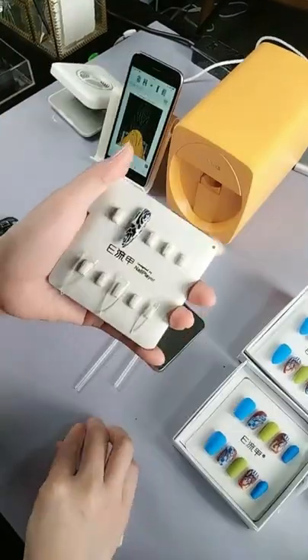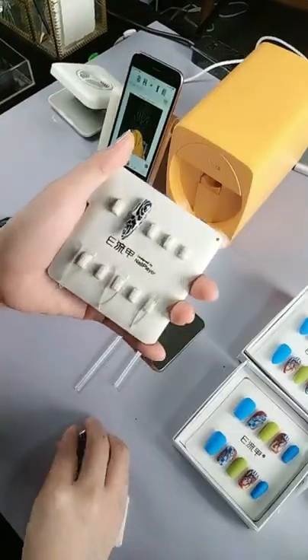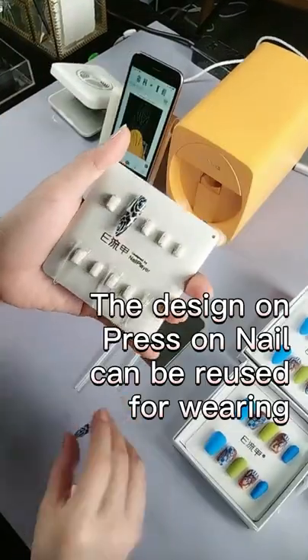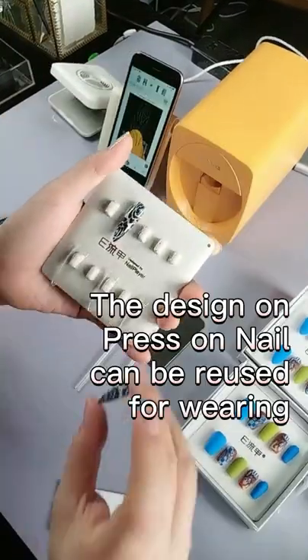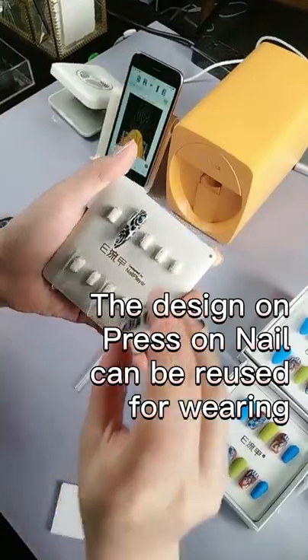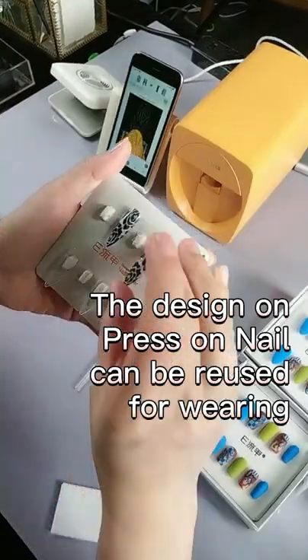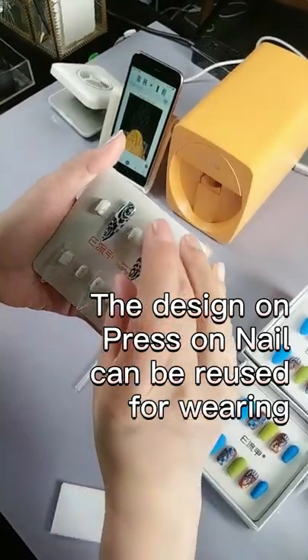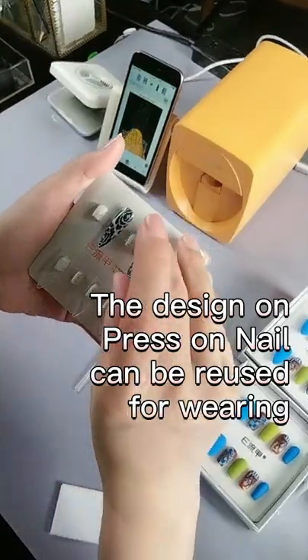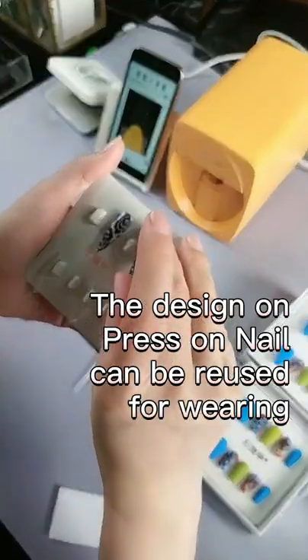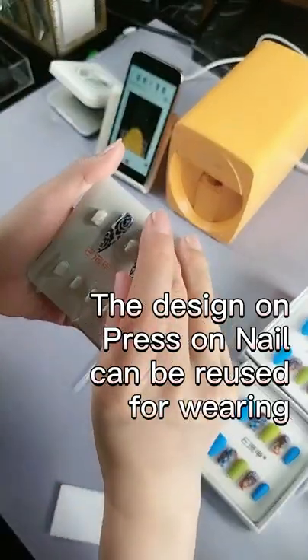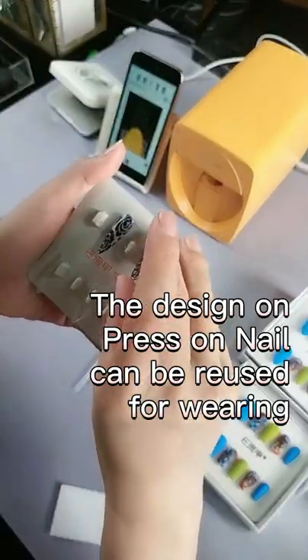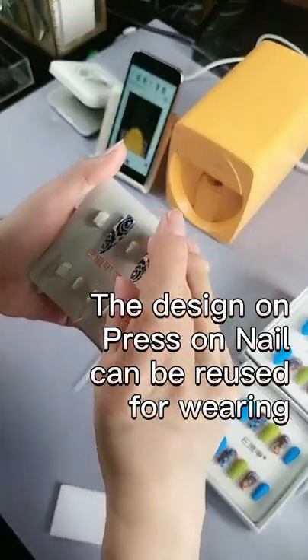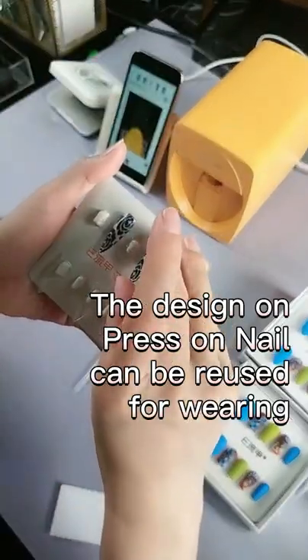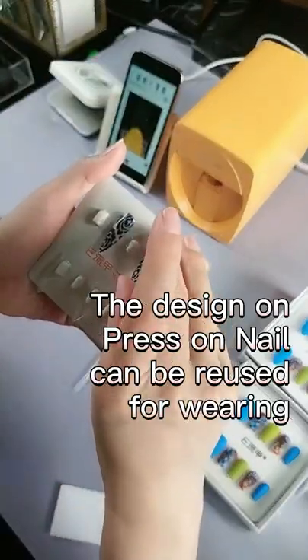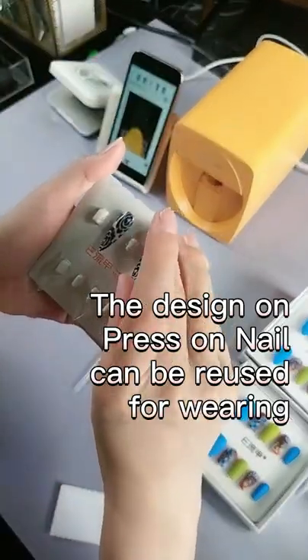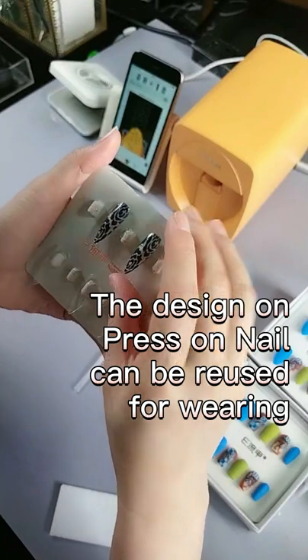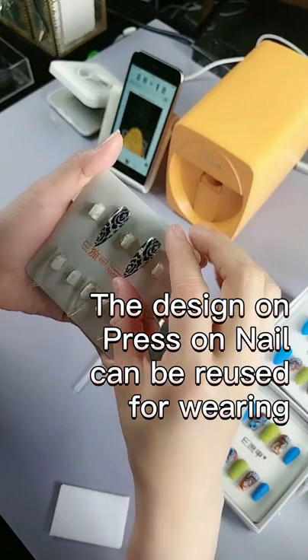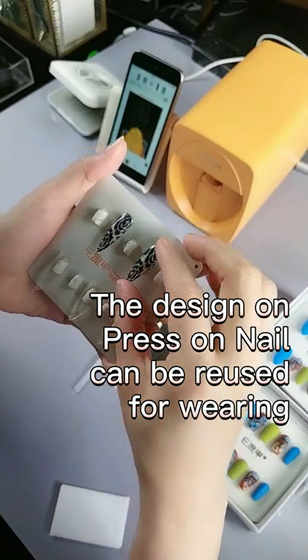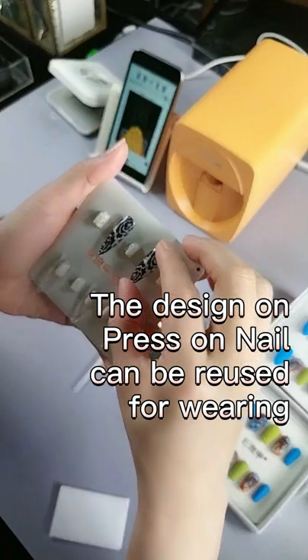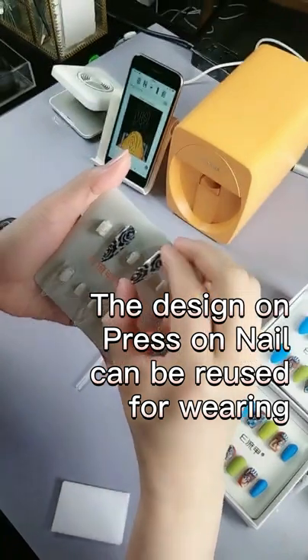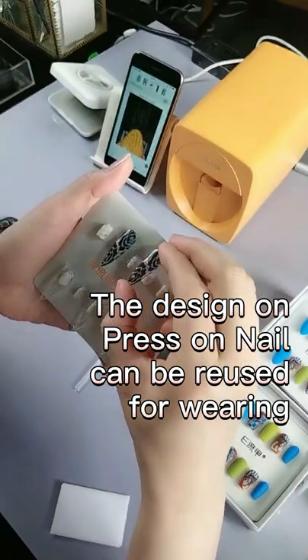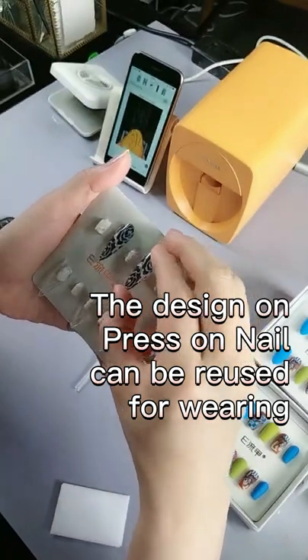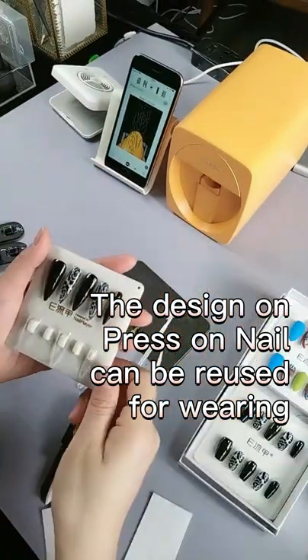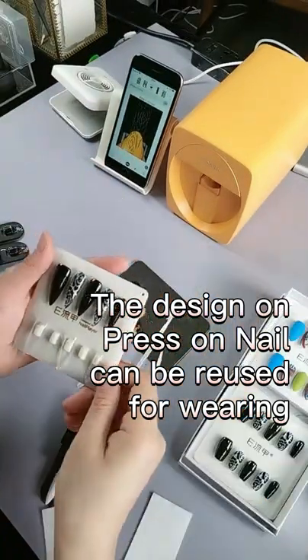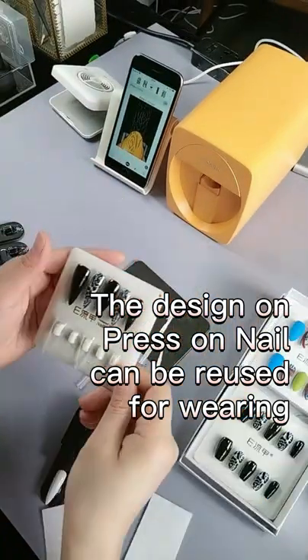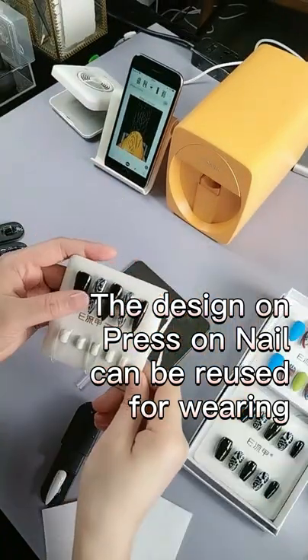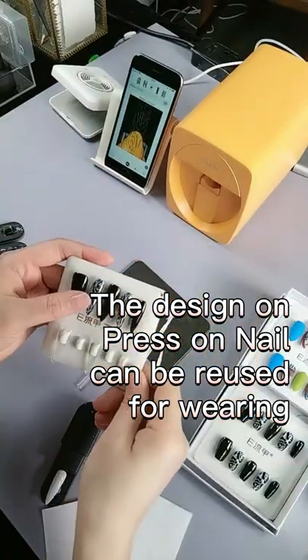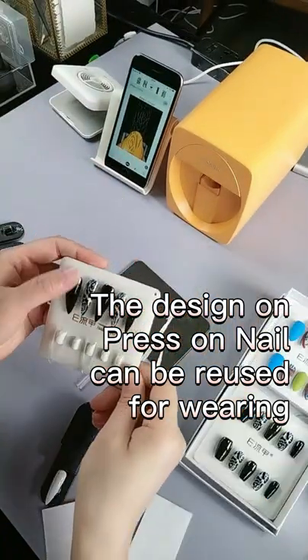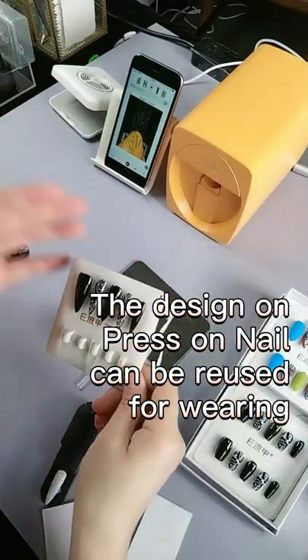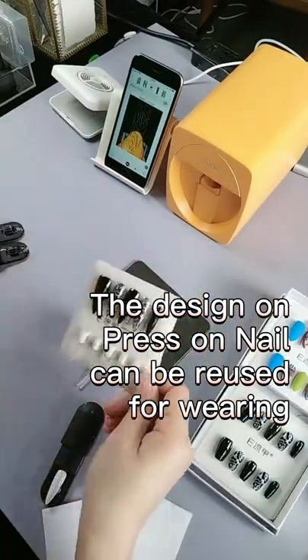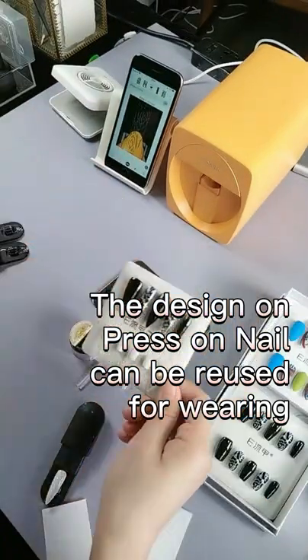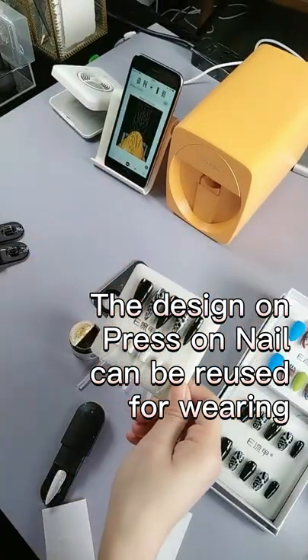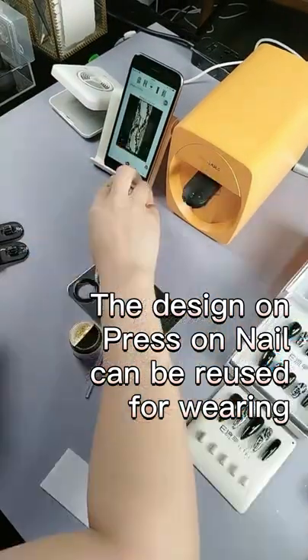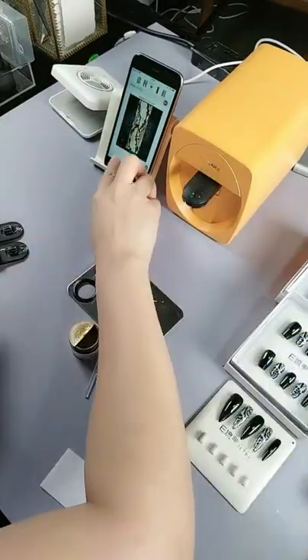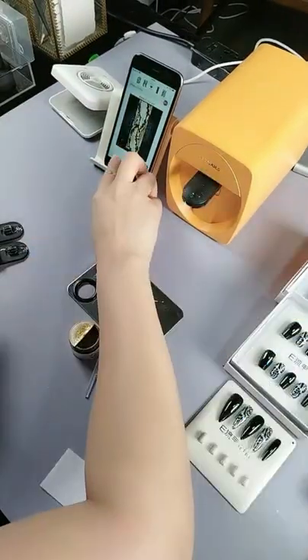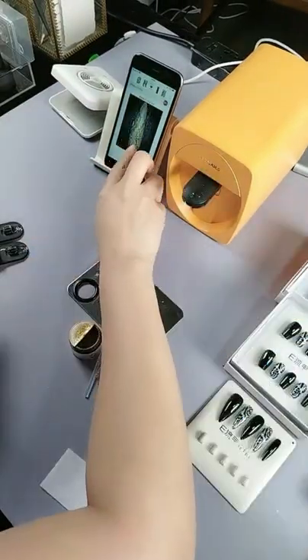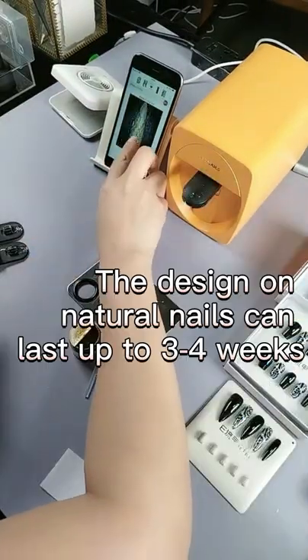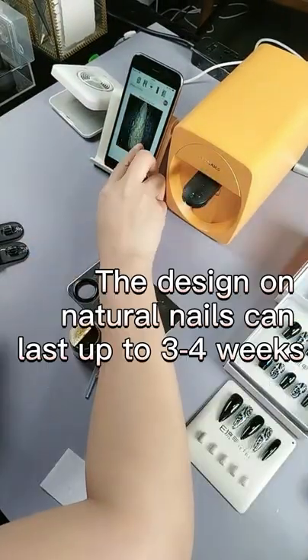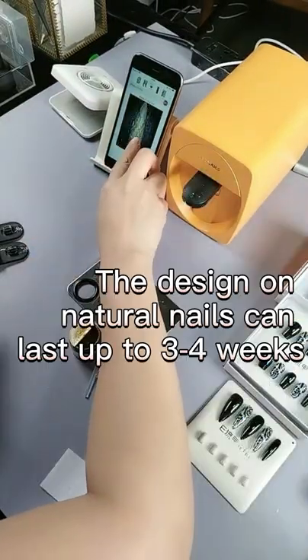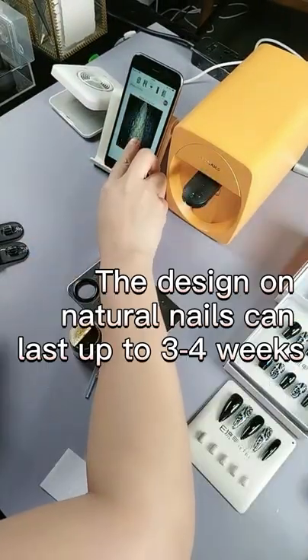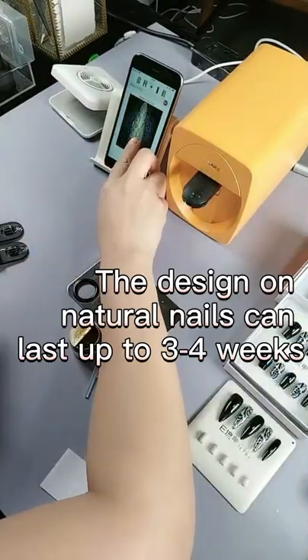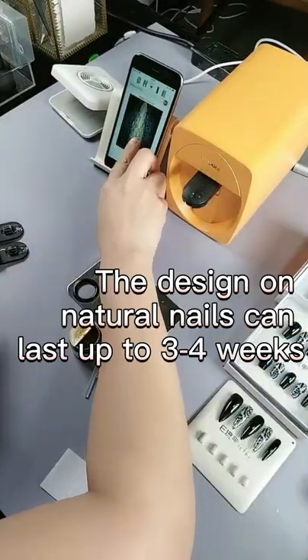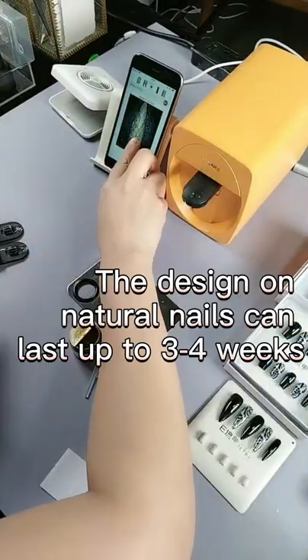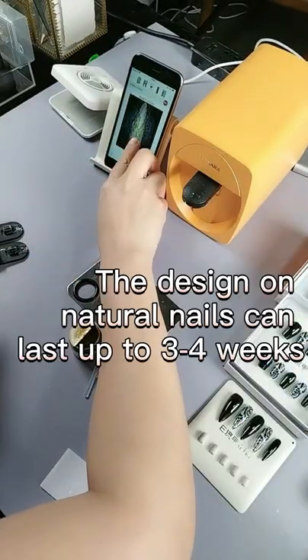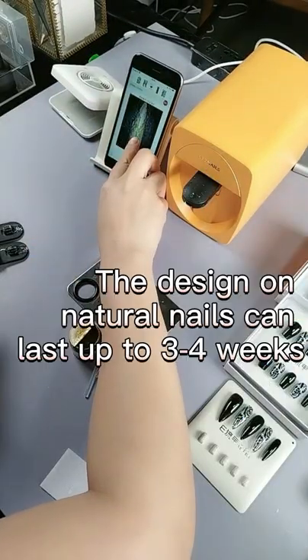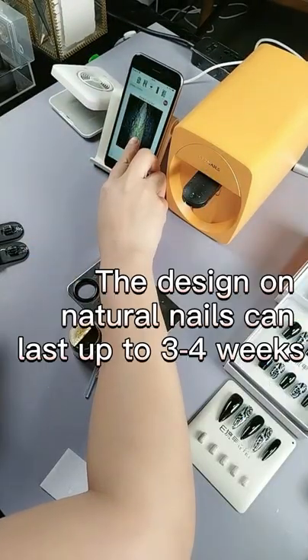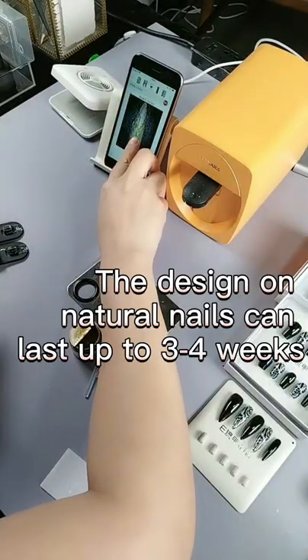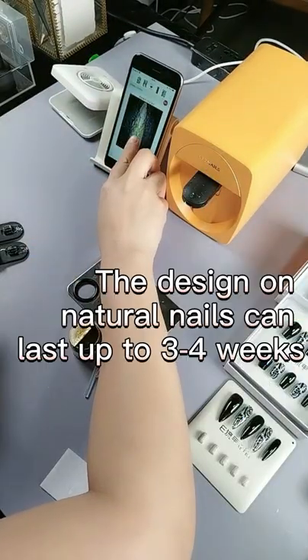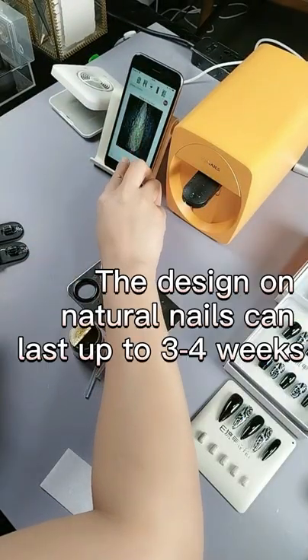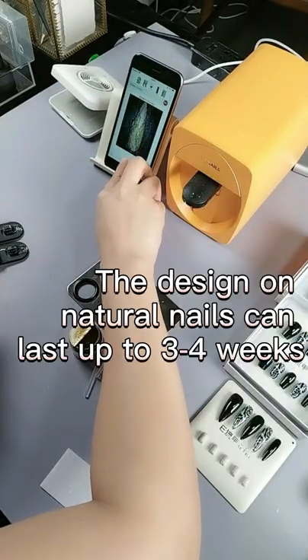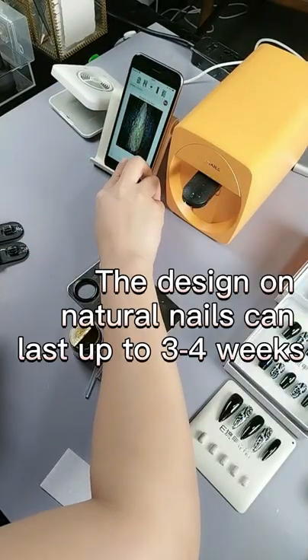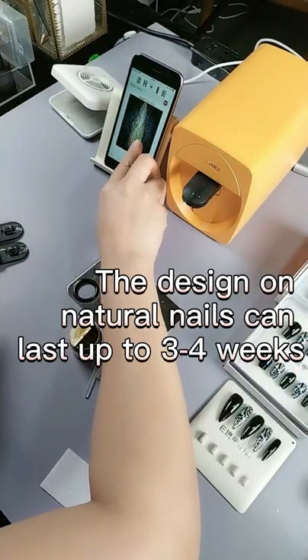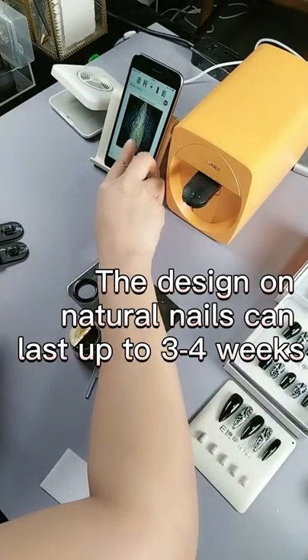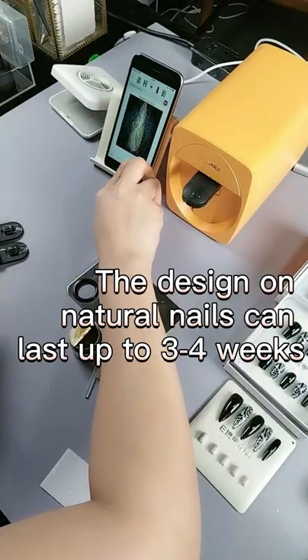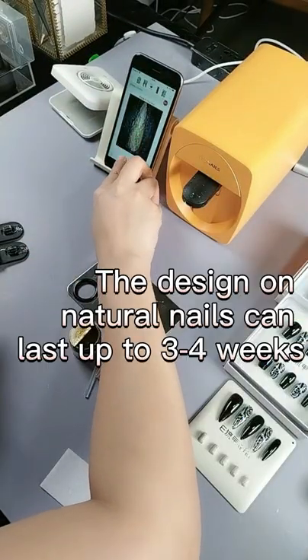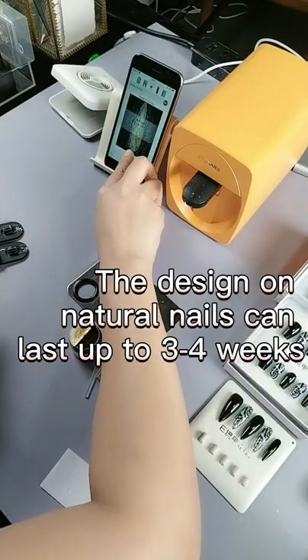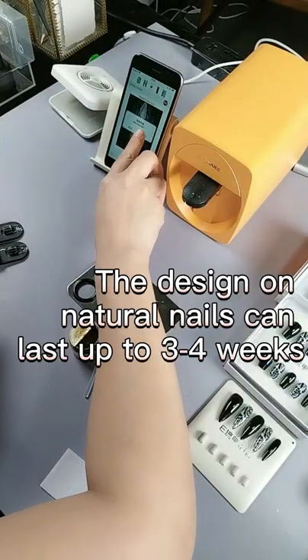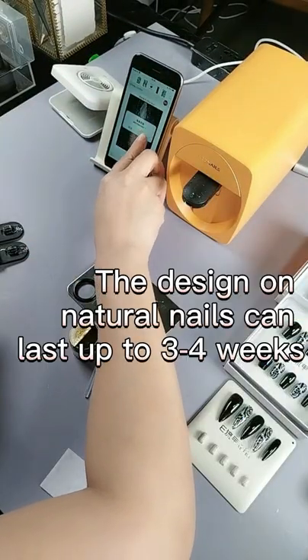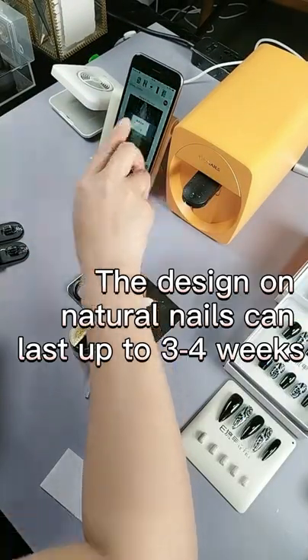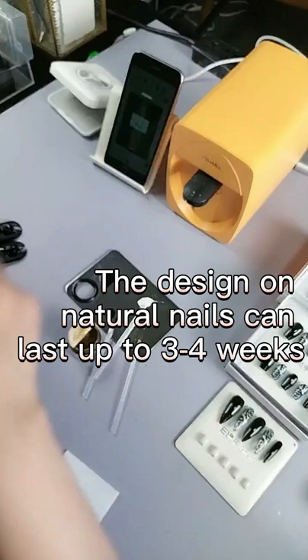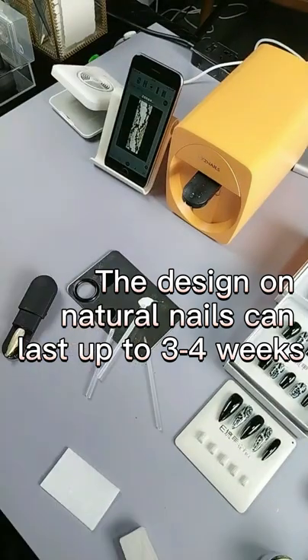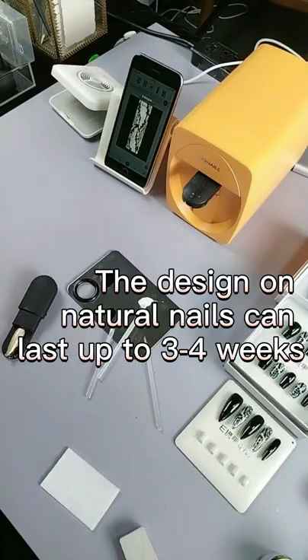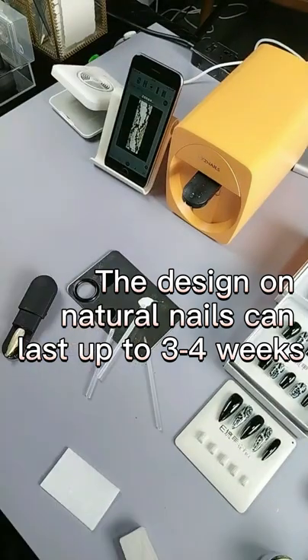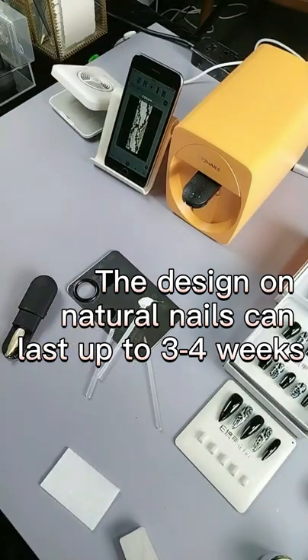The design on press-on nails can be reused for wearing. The design on natural nails can last up to 3 to 4 weeks.